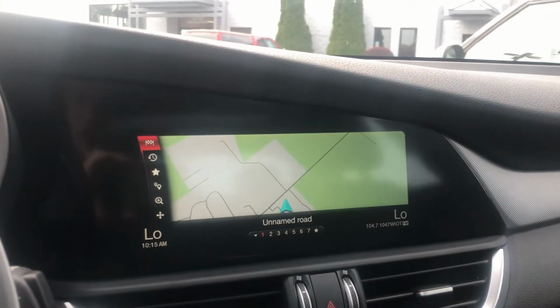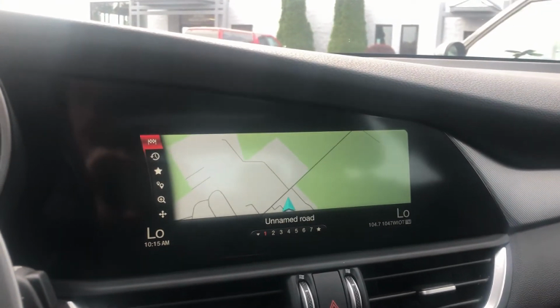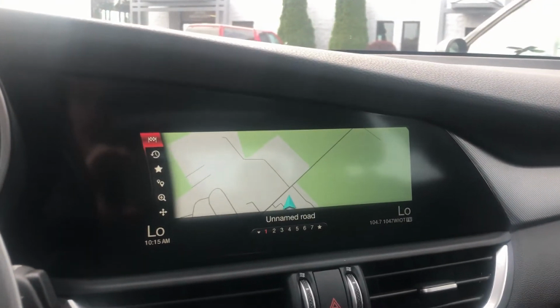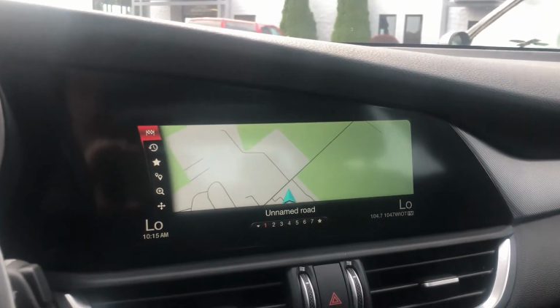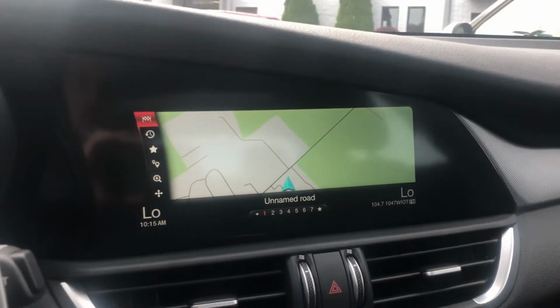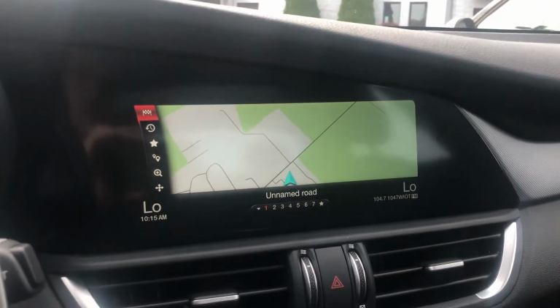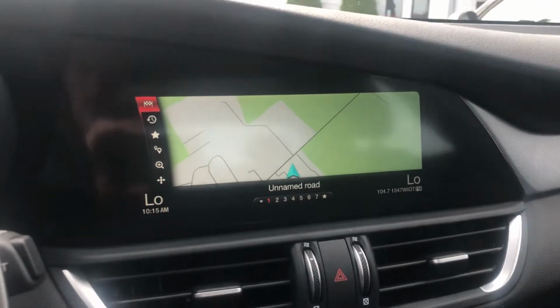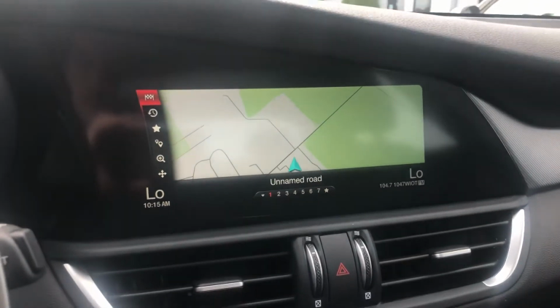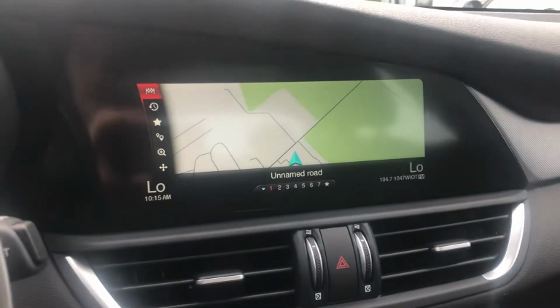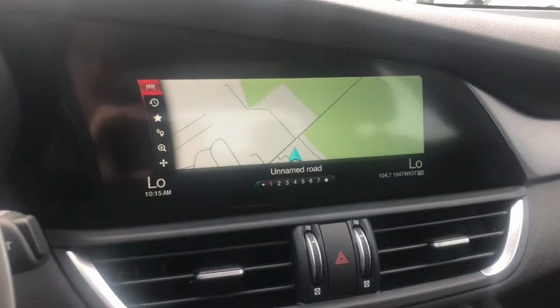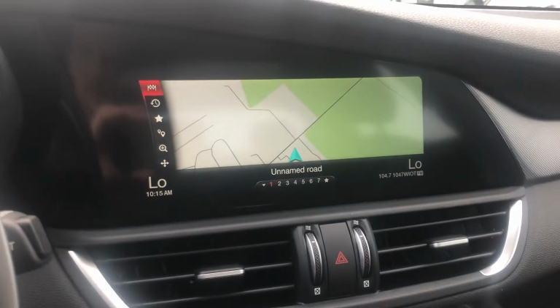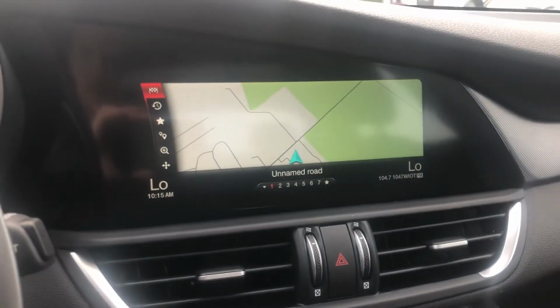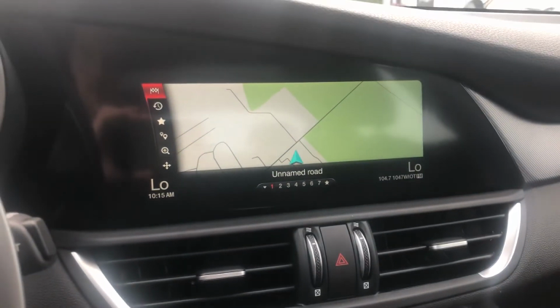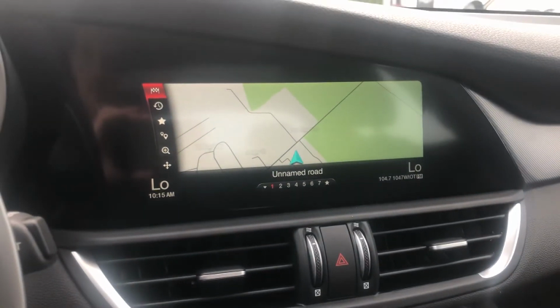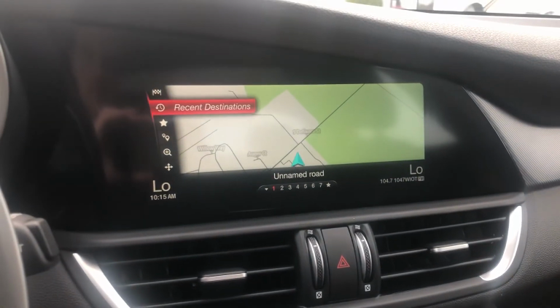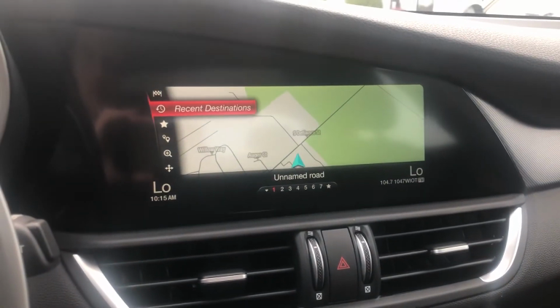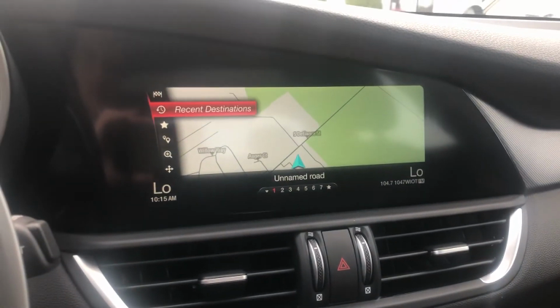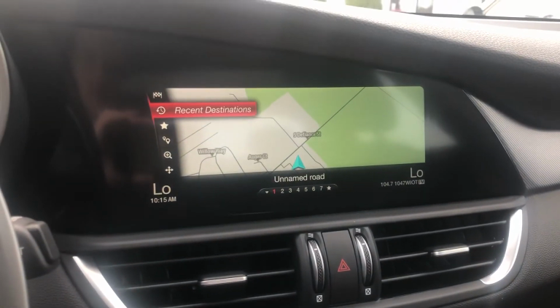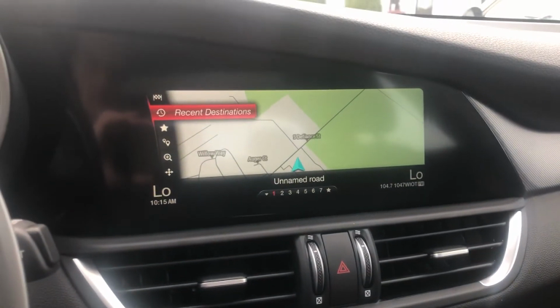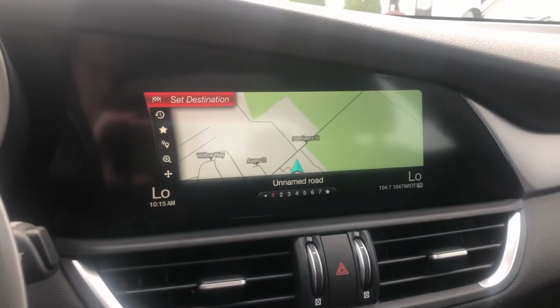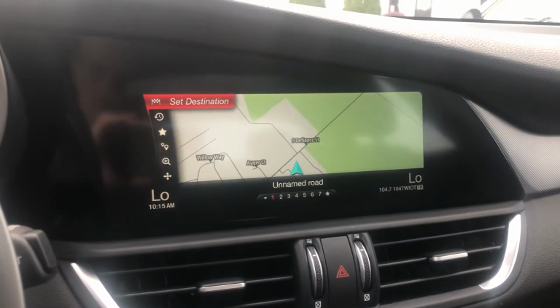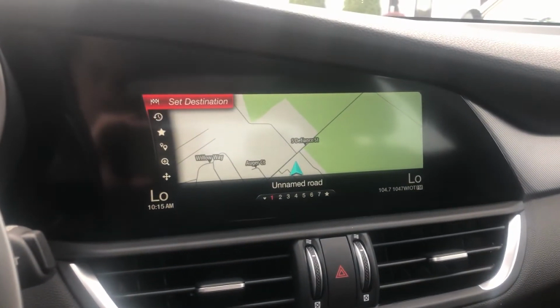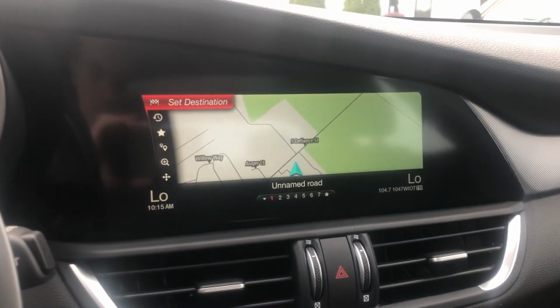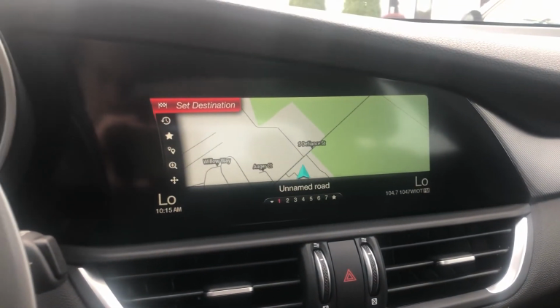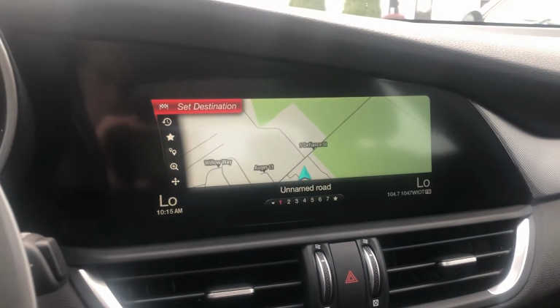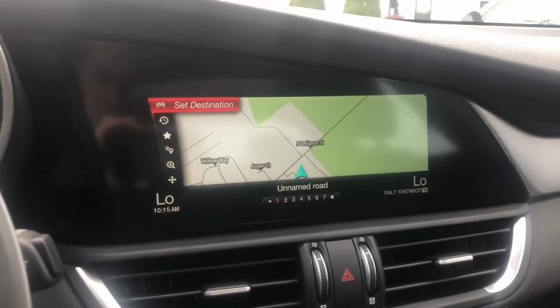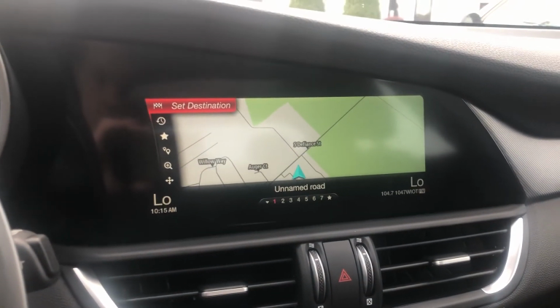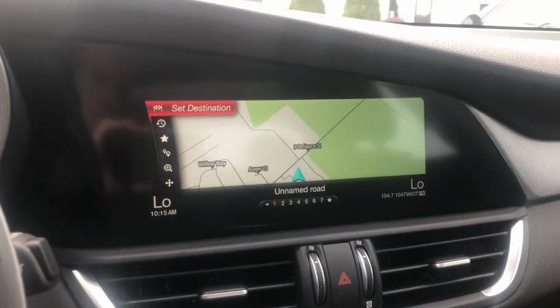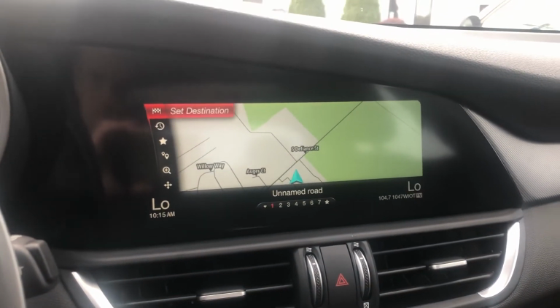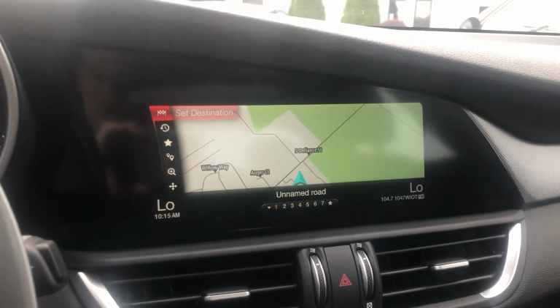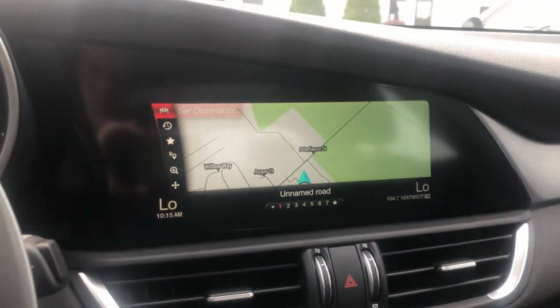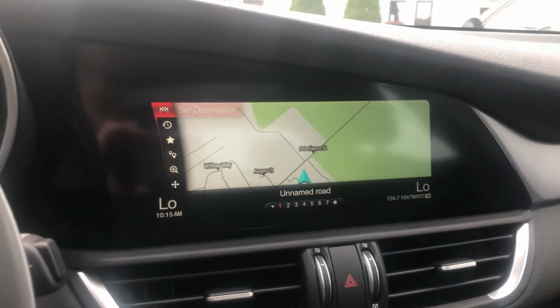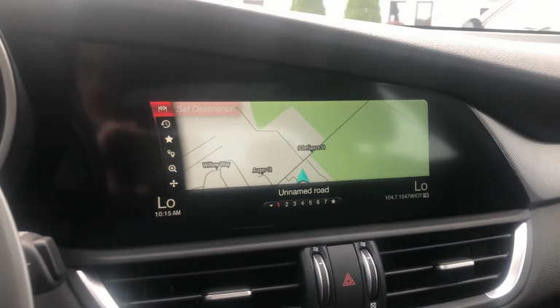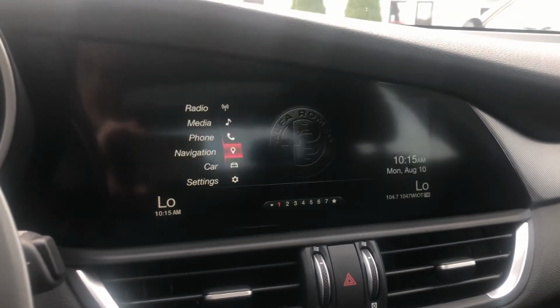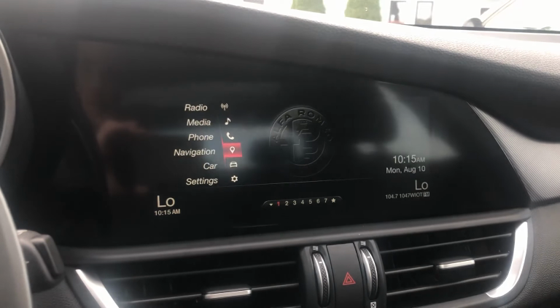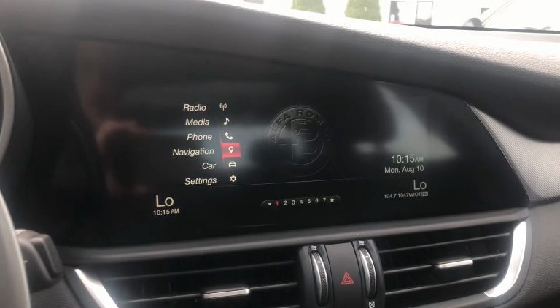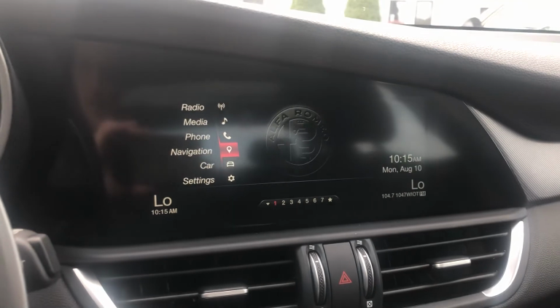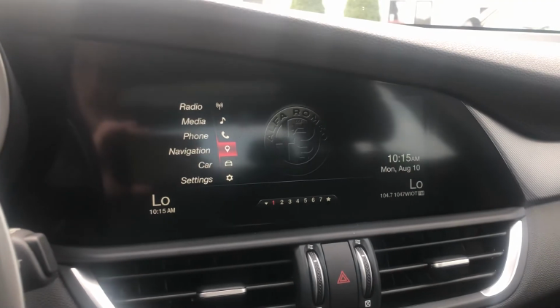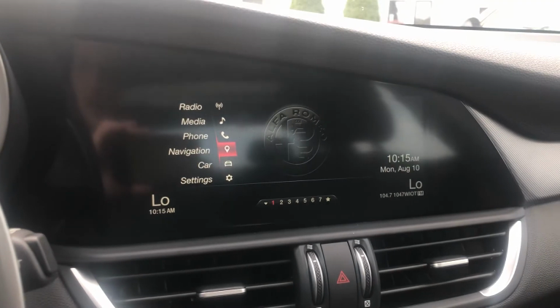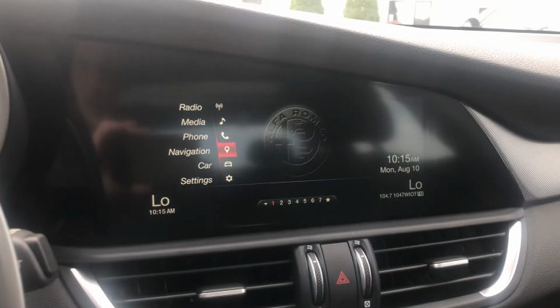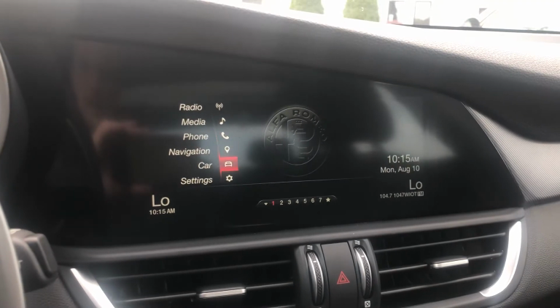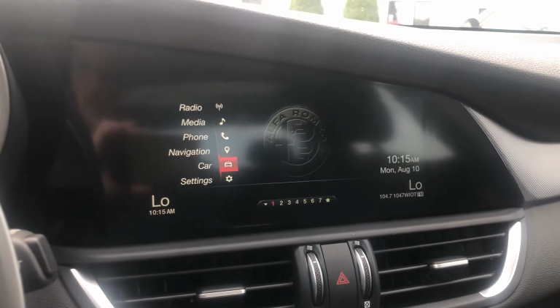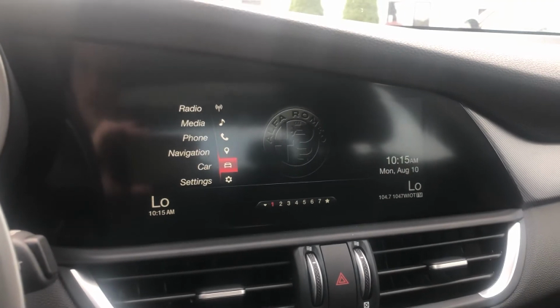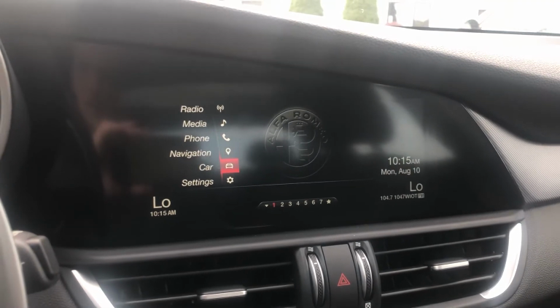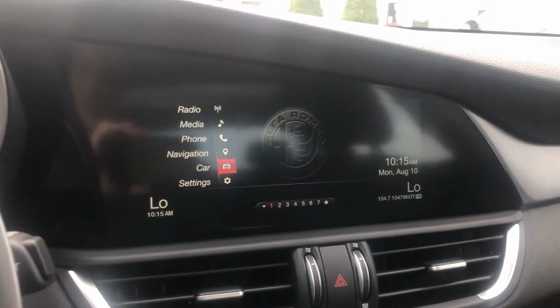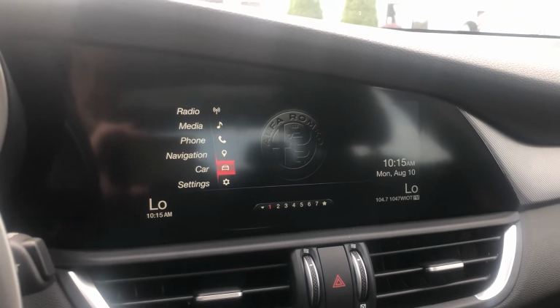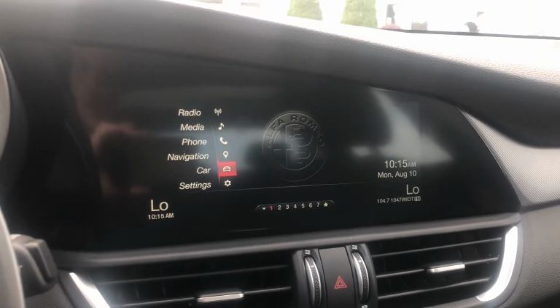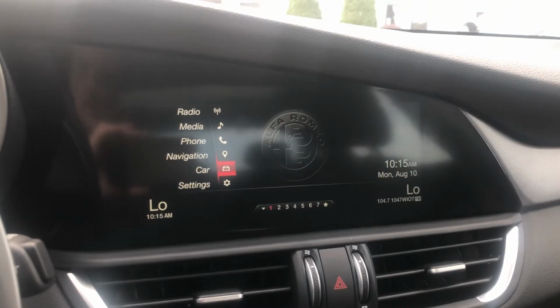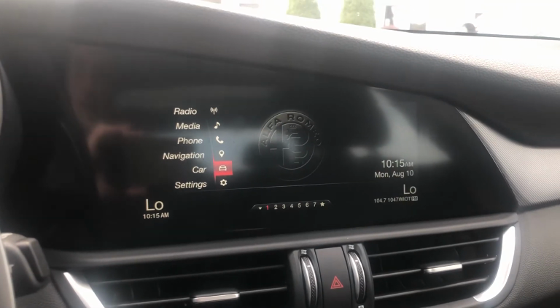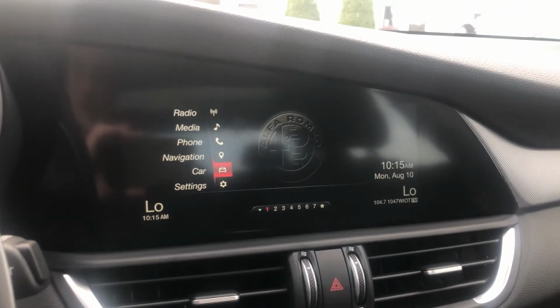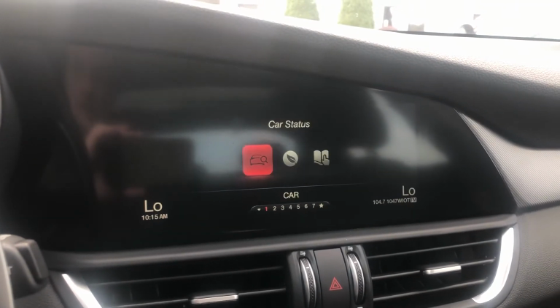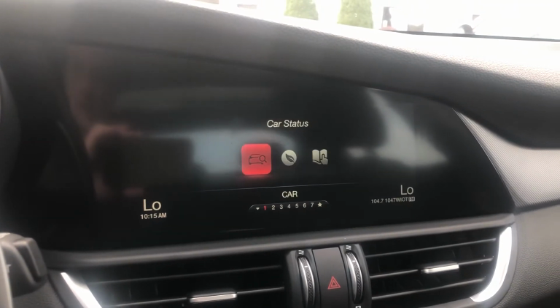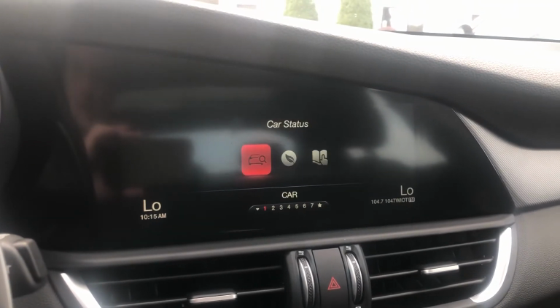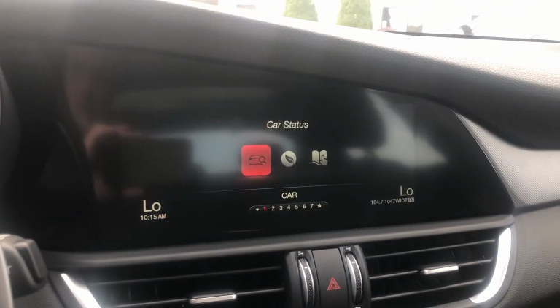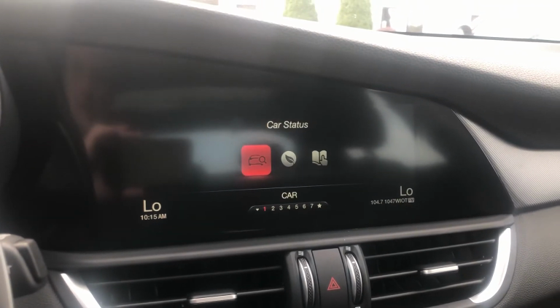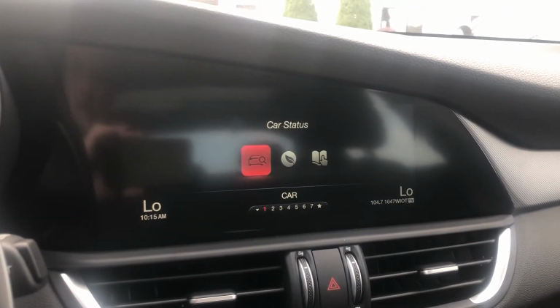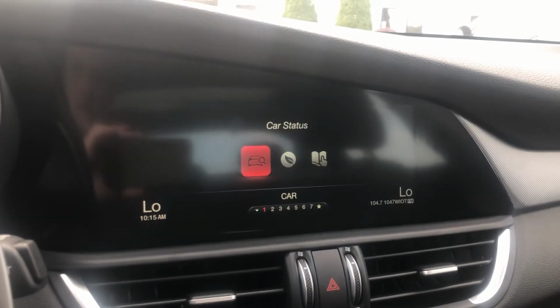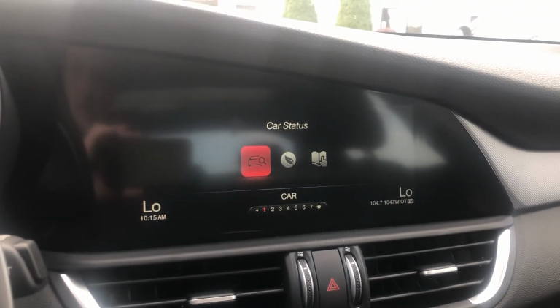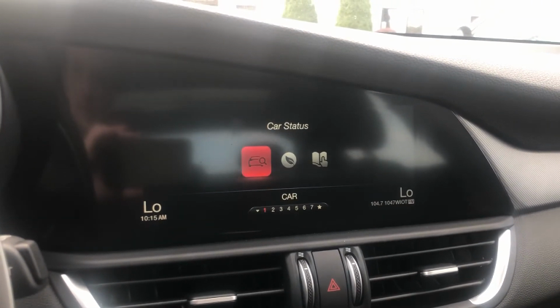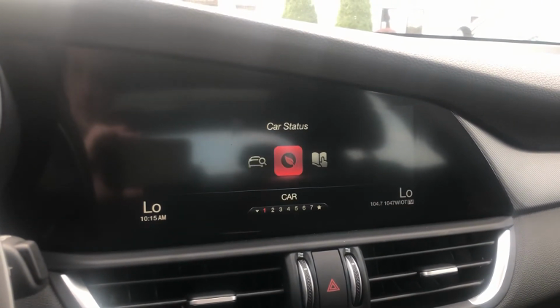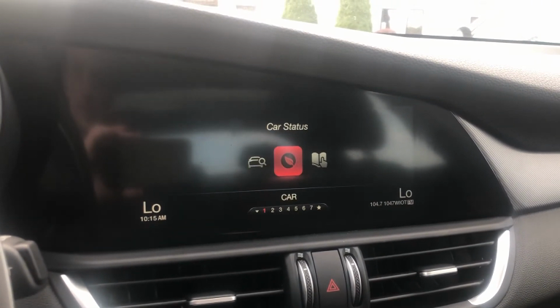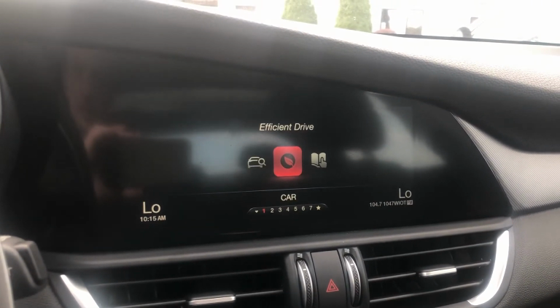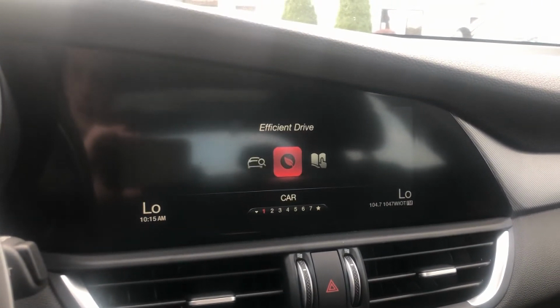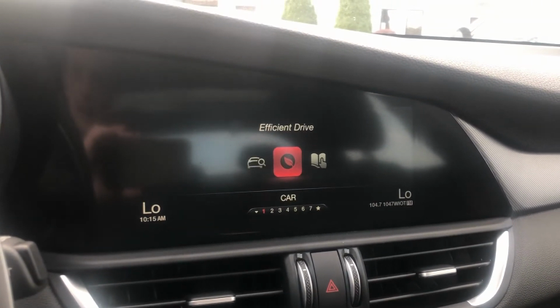Navigation, all that stuff, car settings — so you can go through all of that.